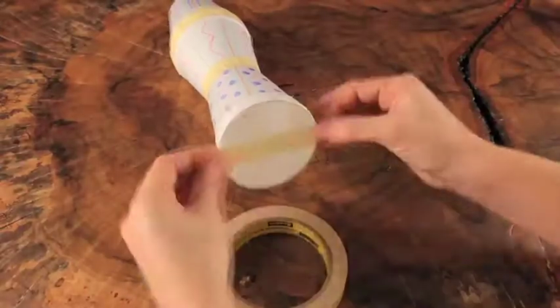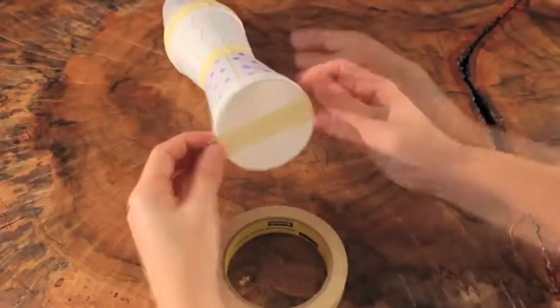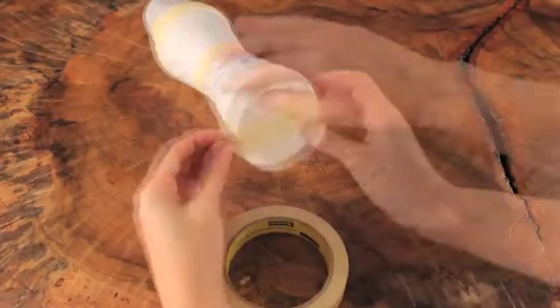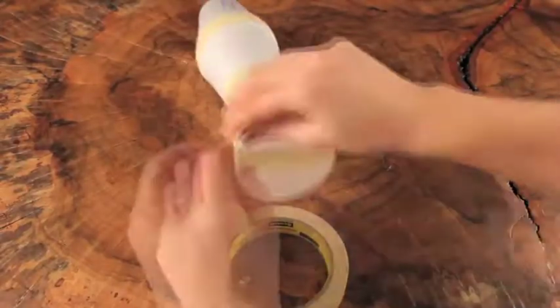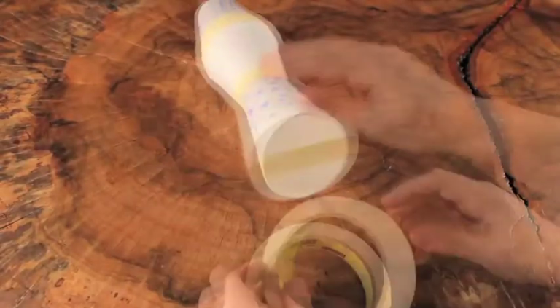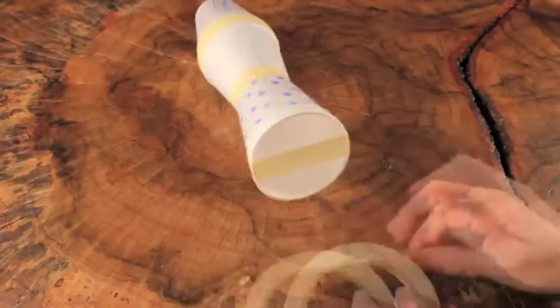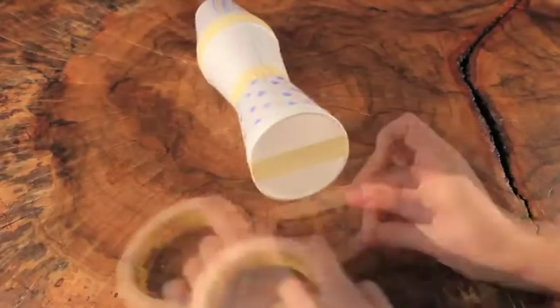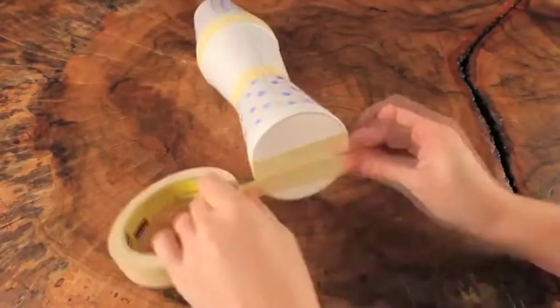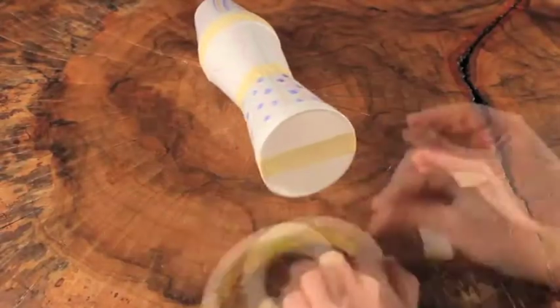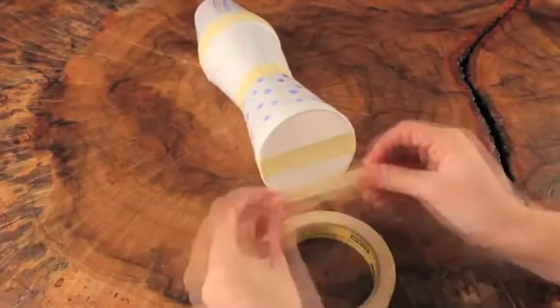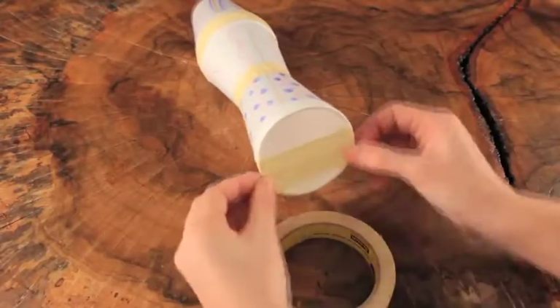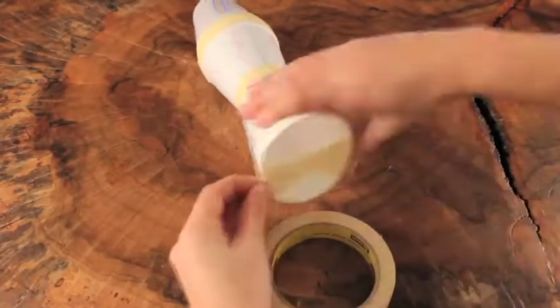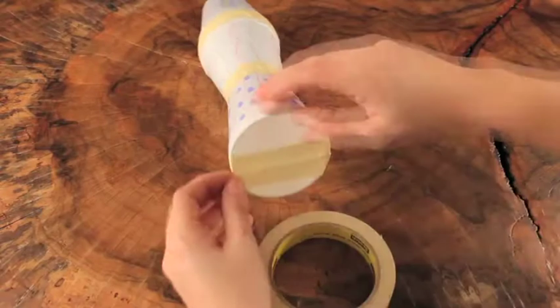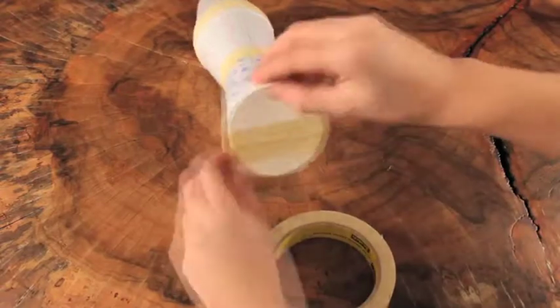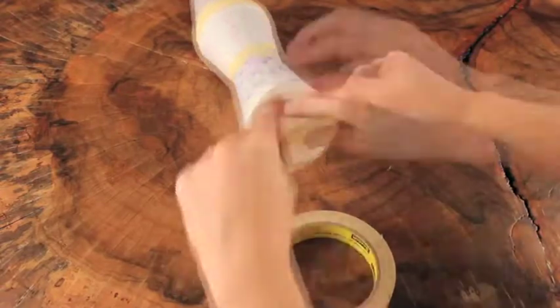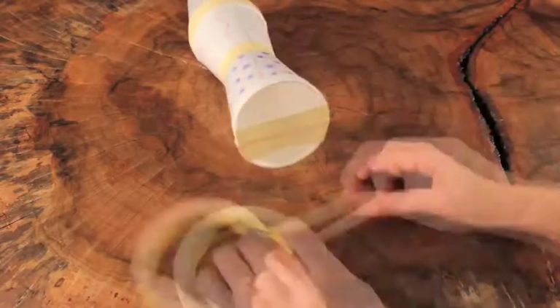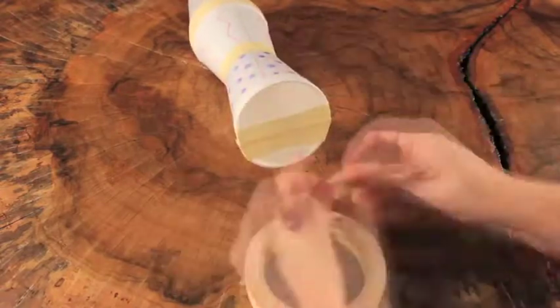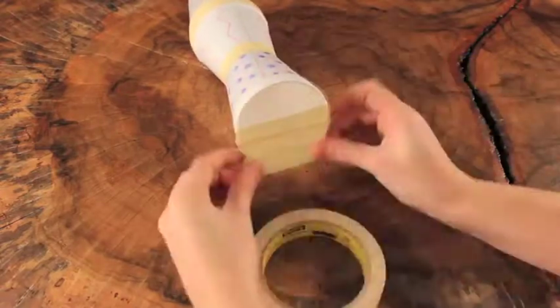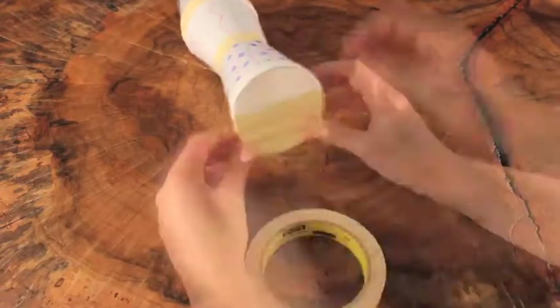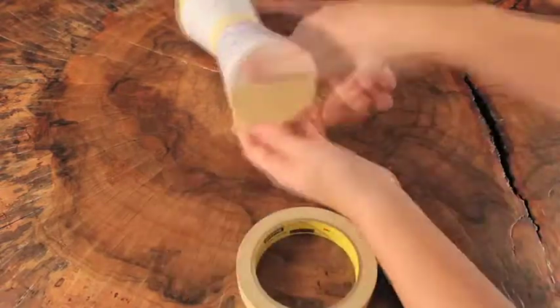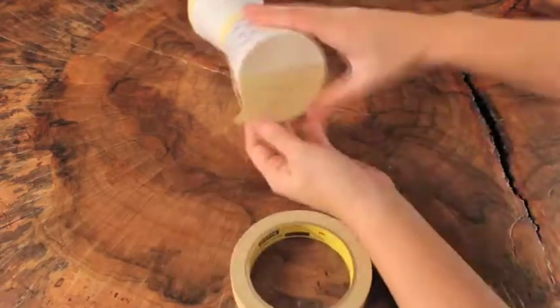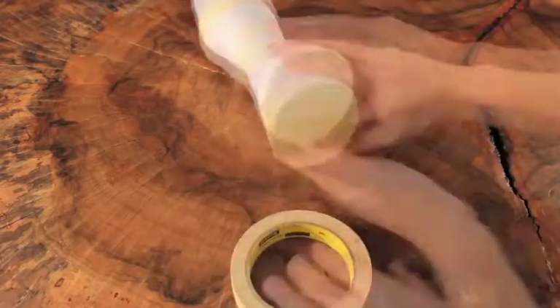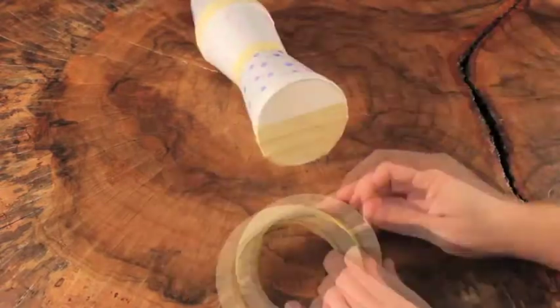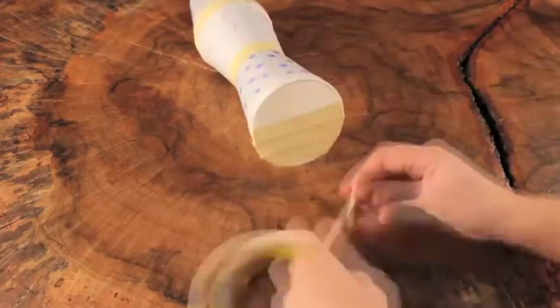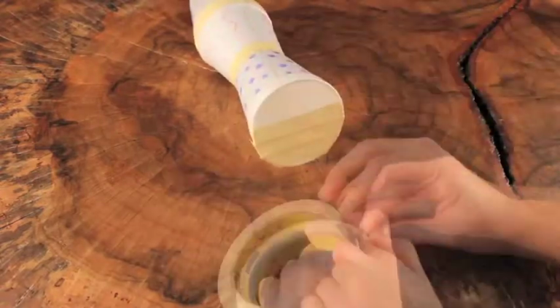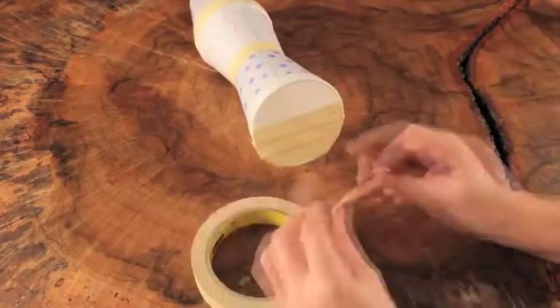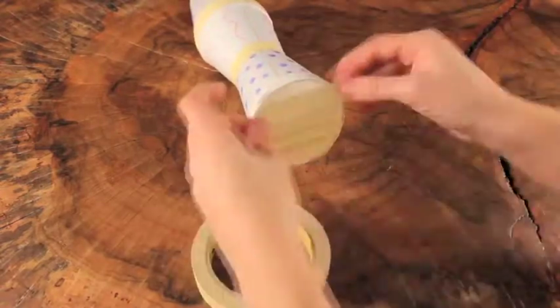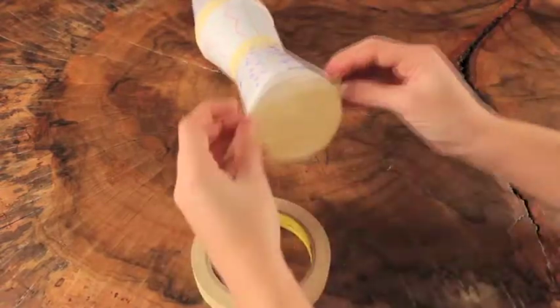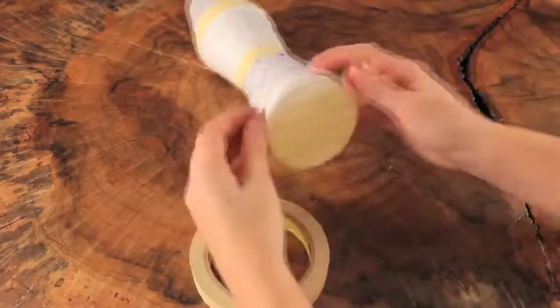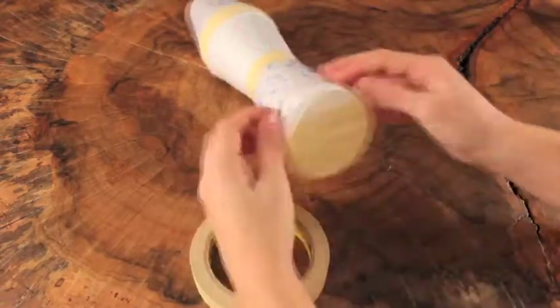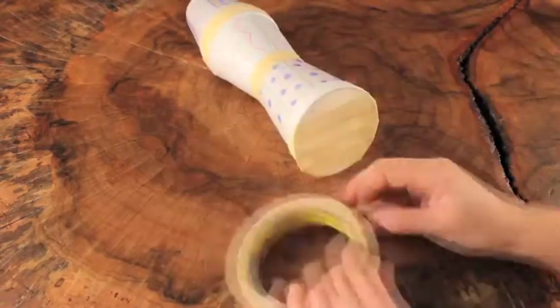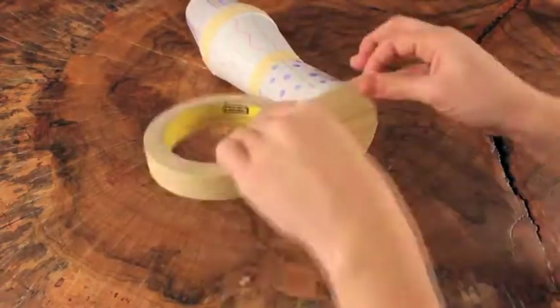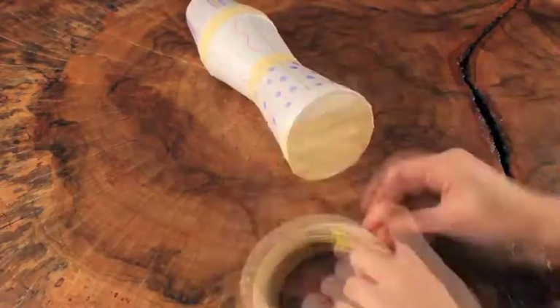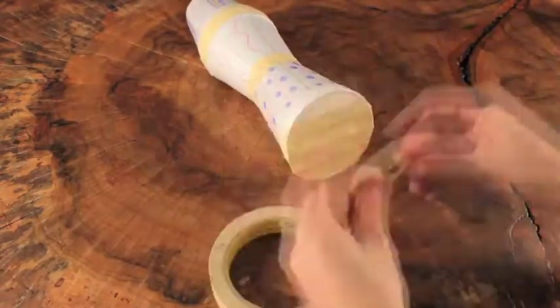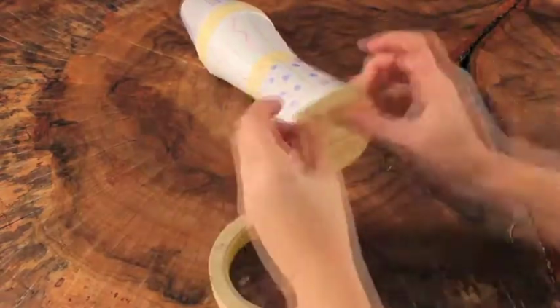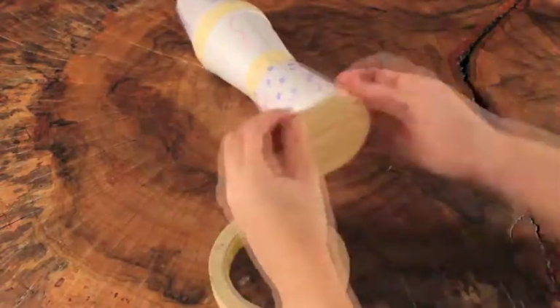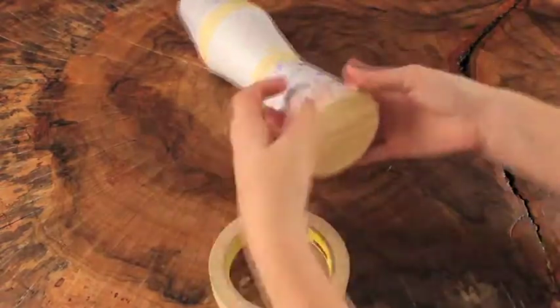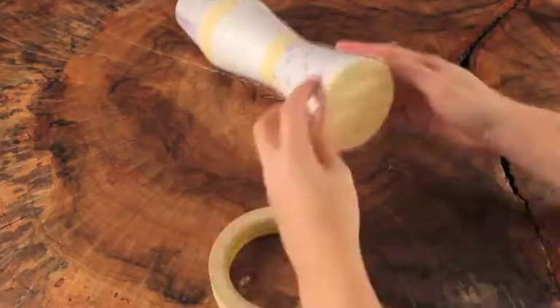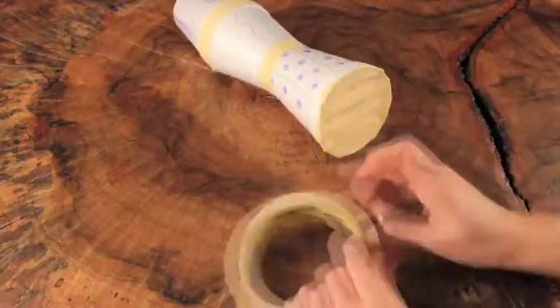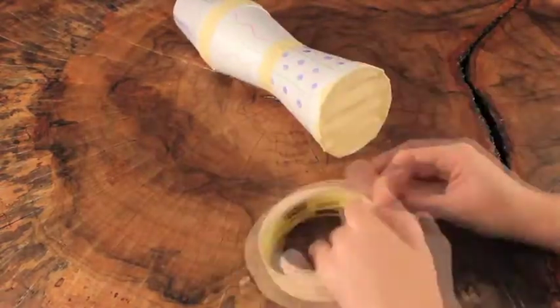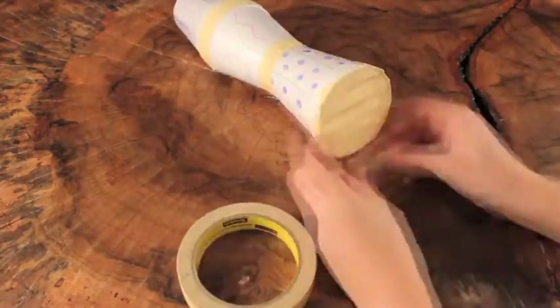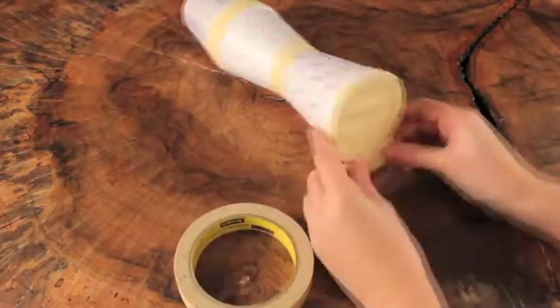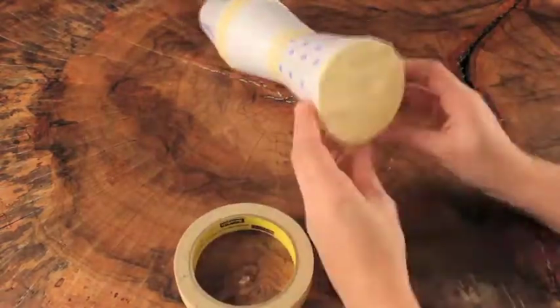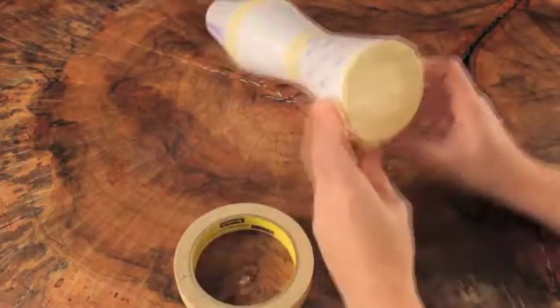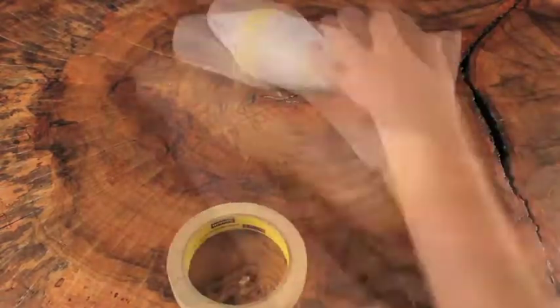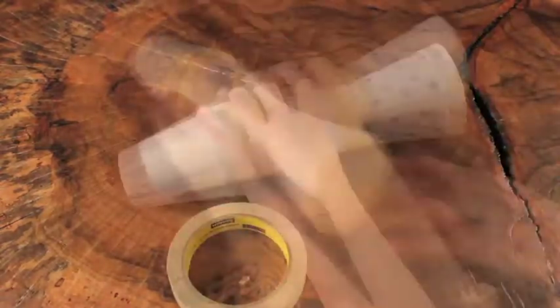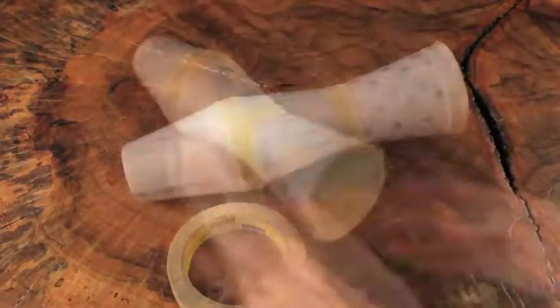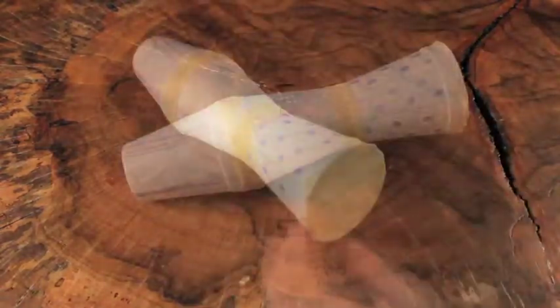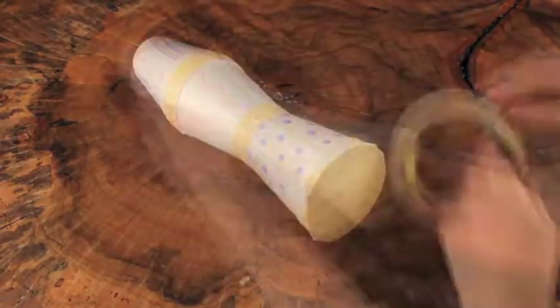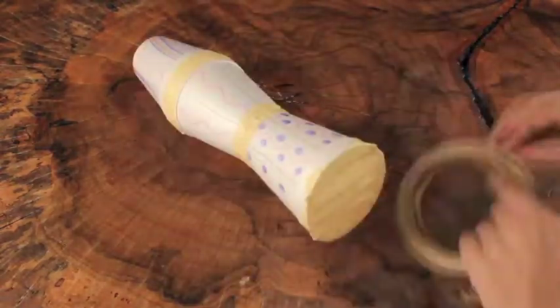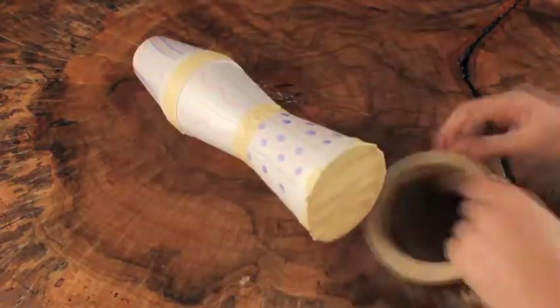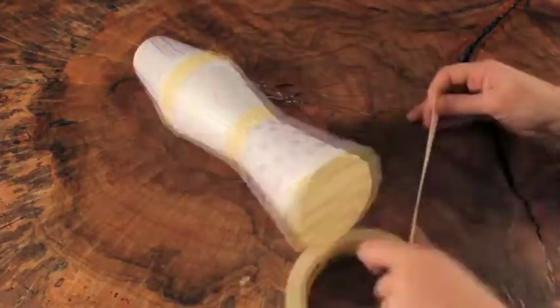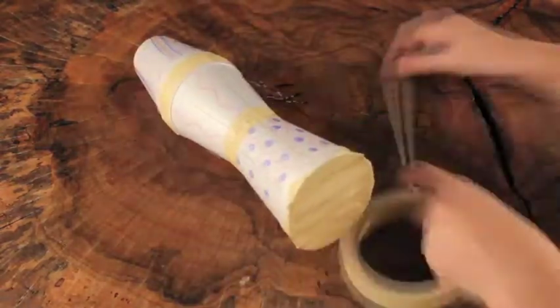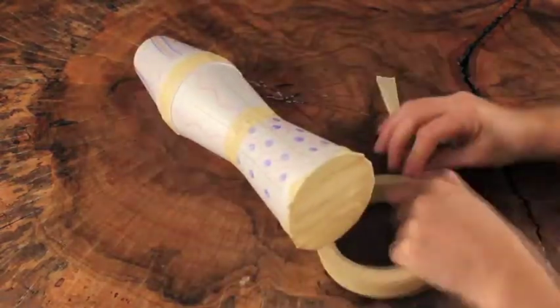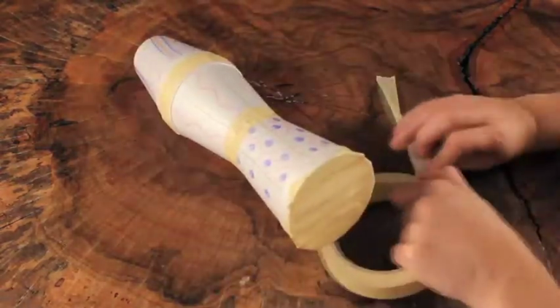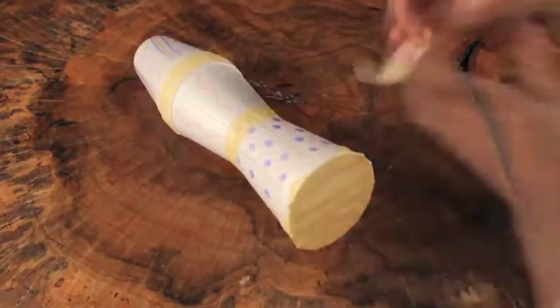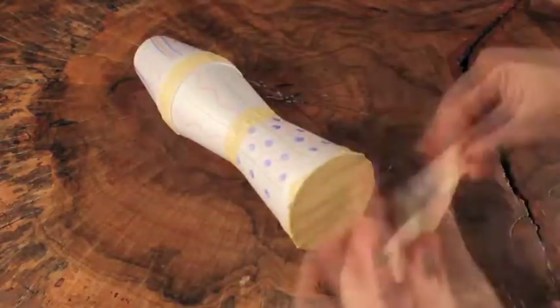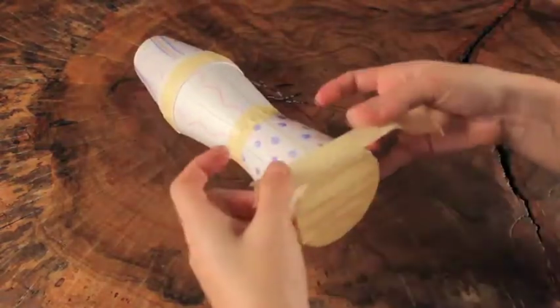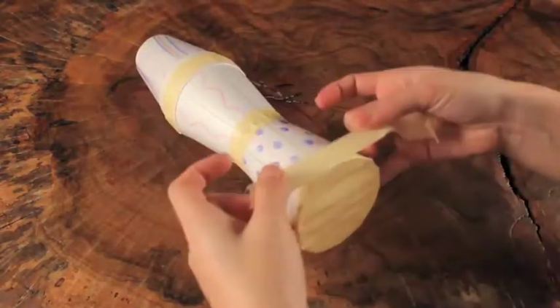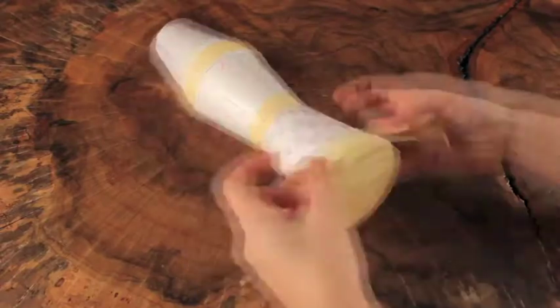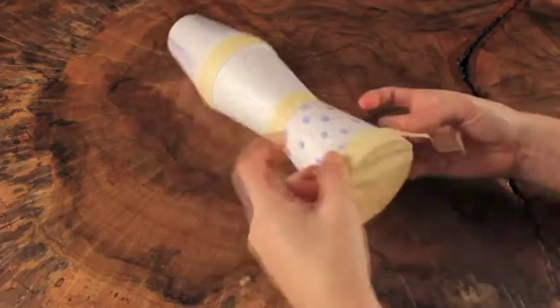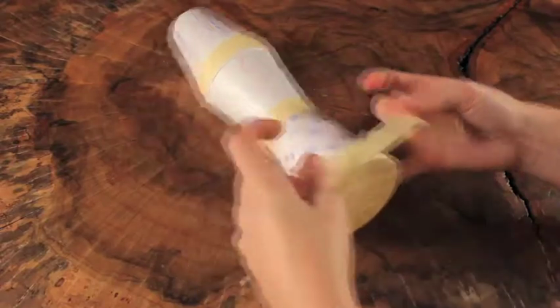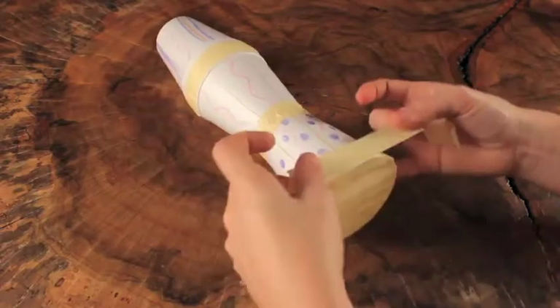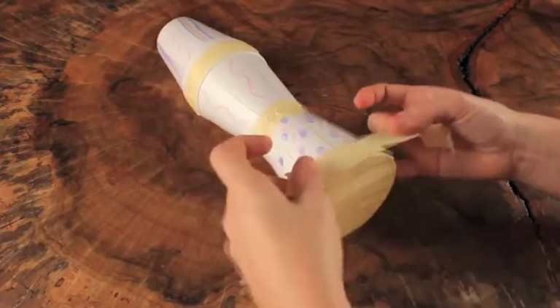Step five: carefully place pieces of tape over the opening of the cup. Make sure they're tight.